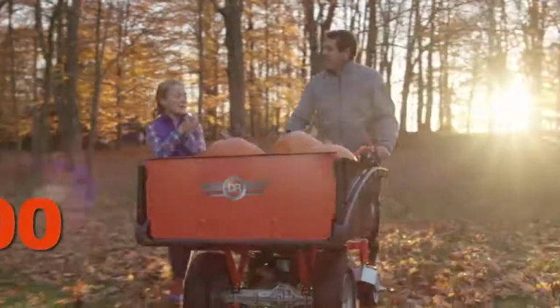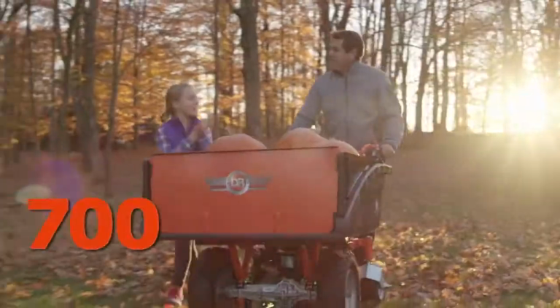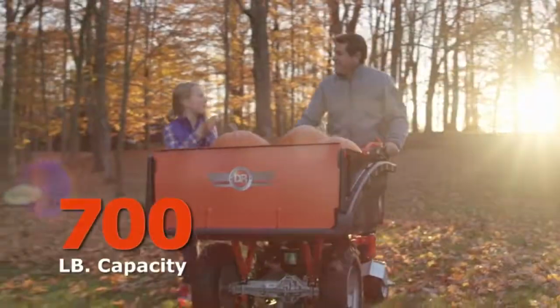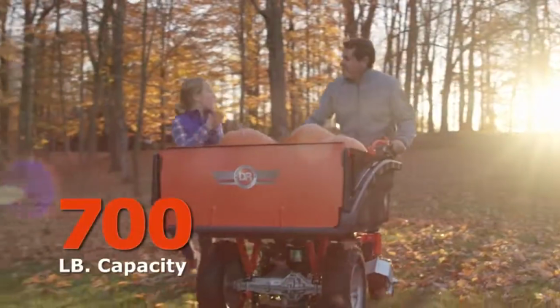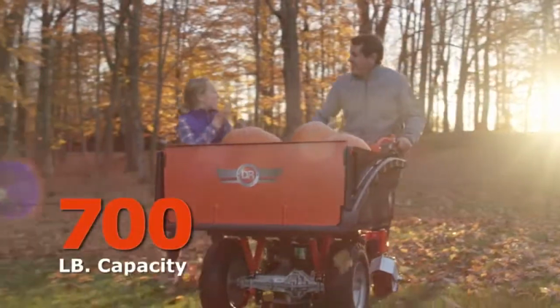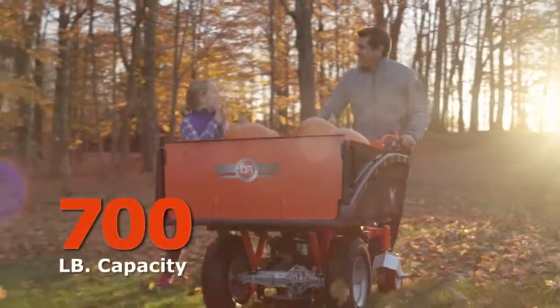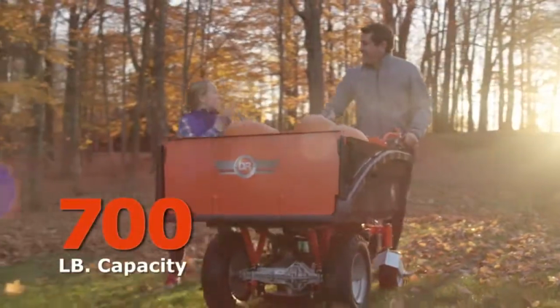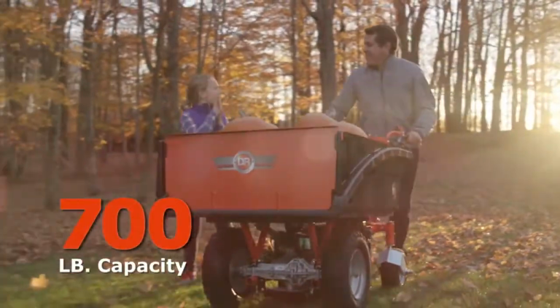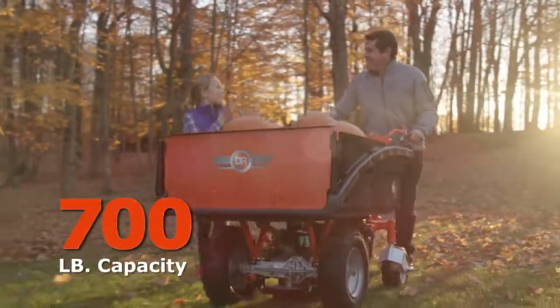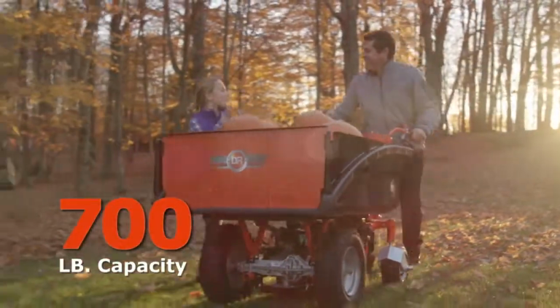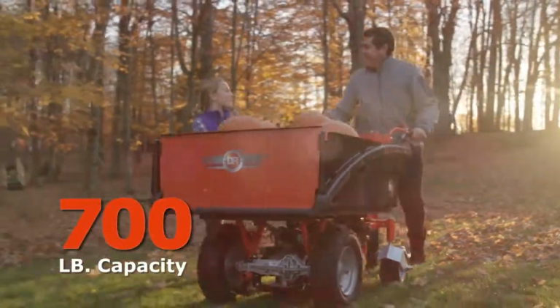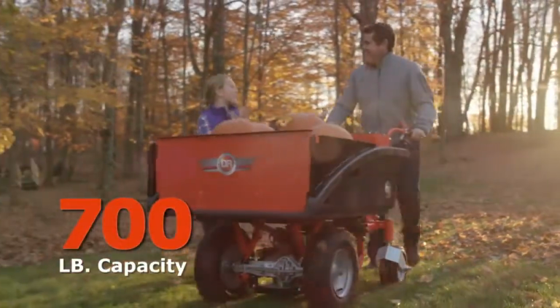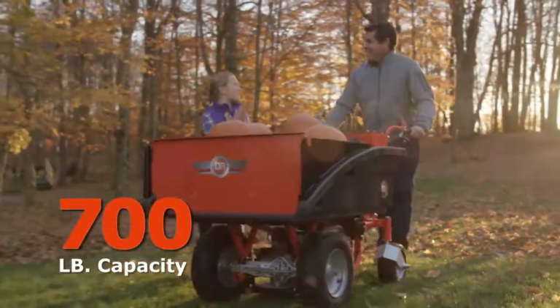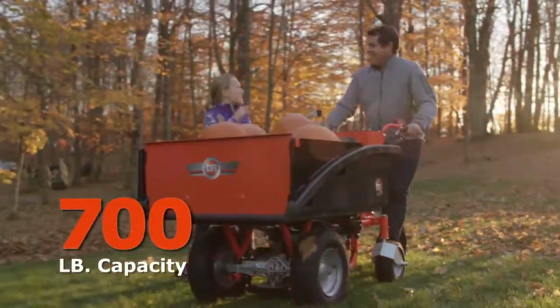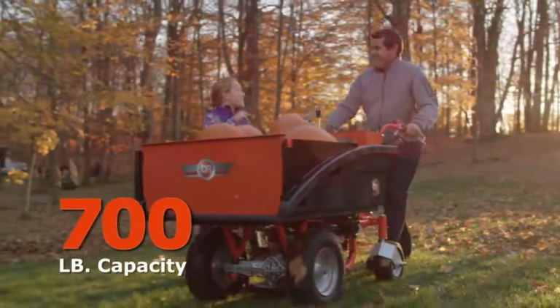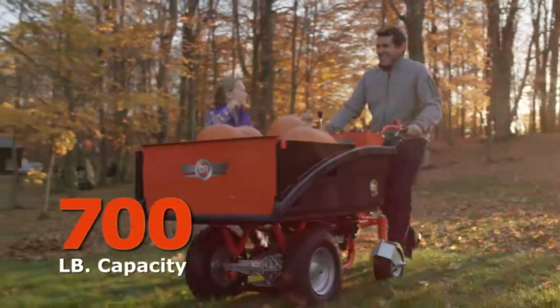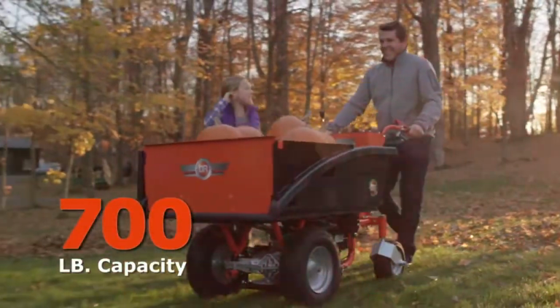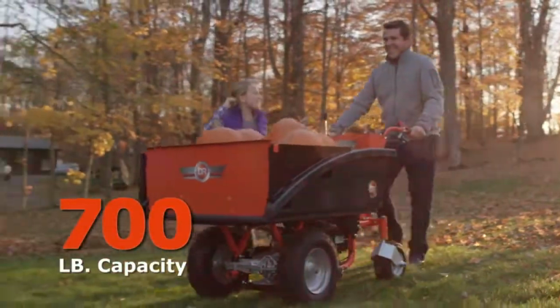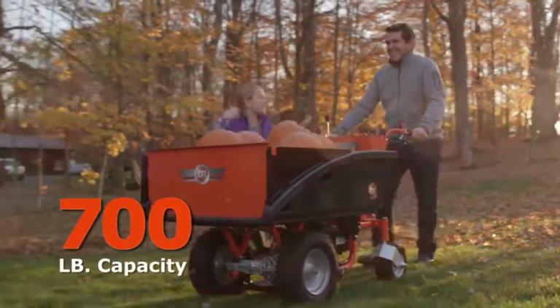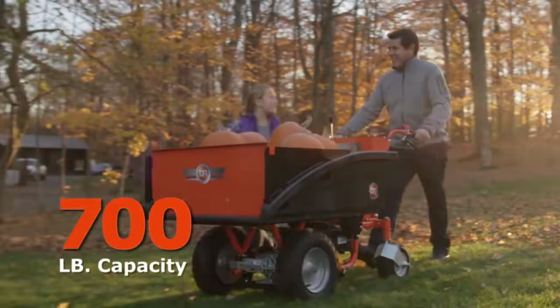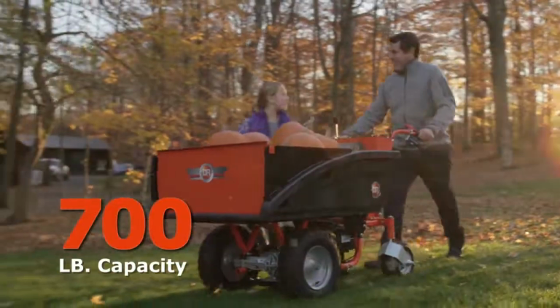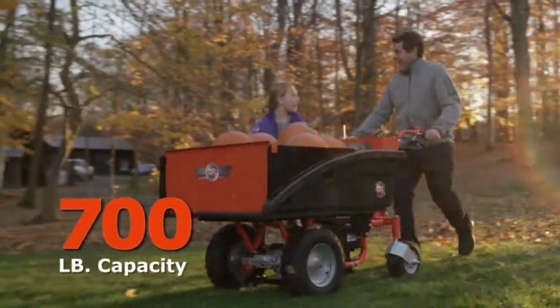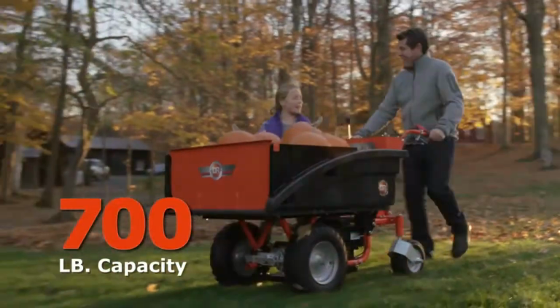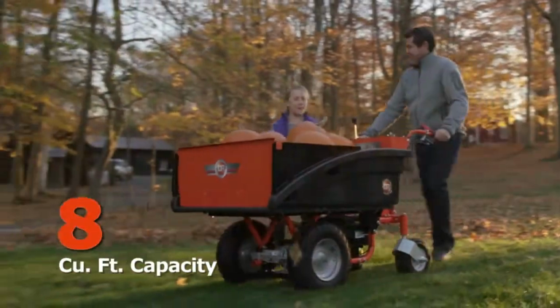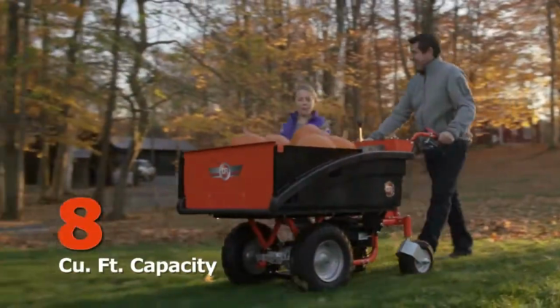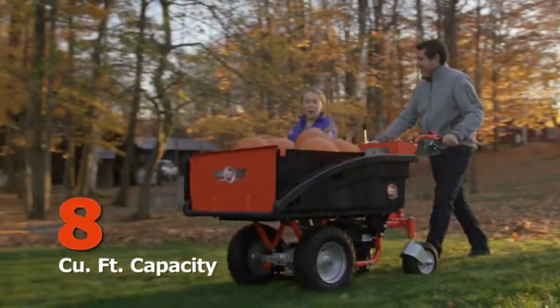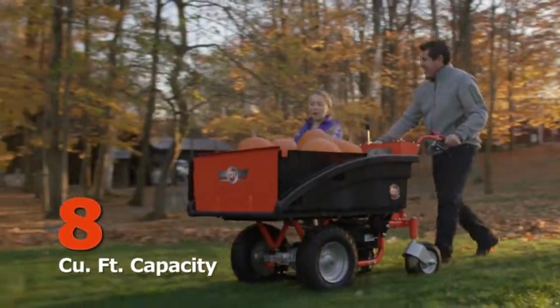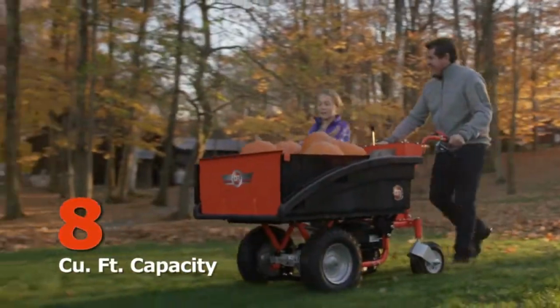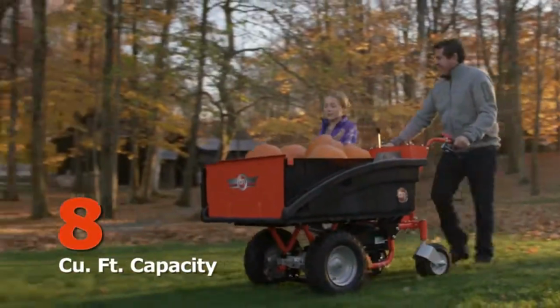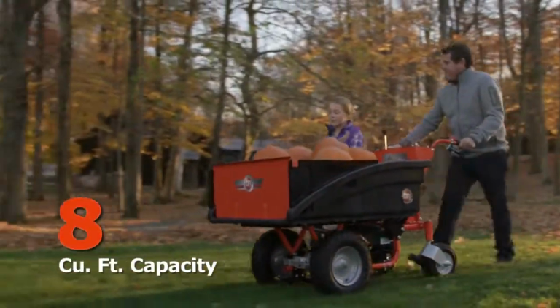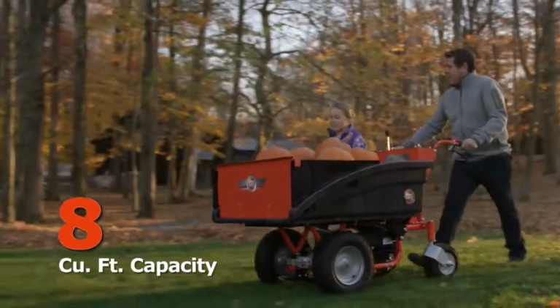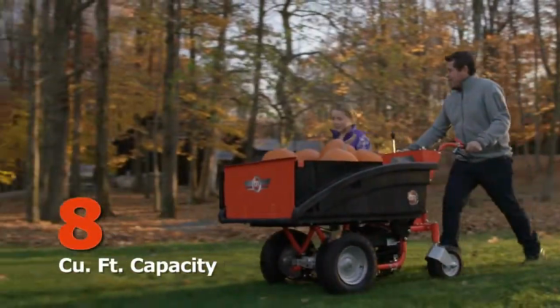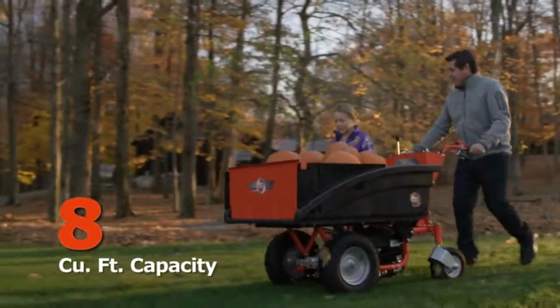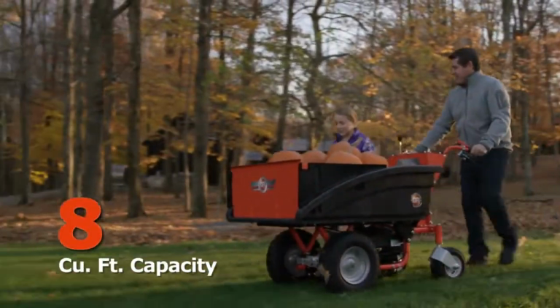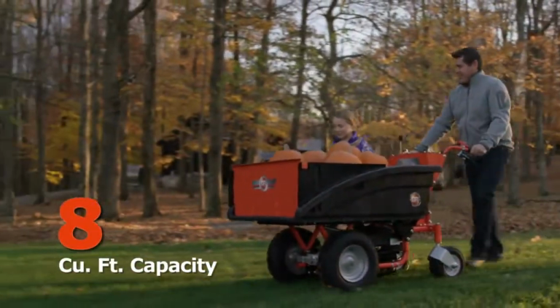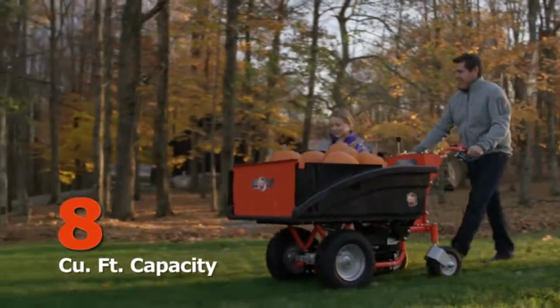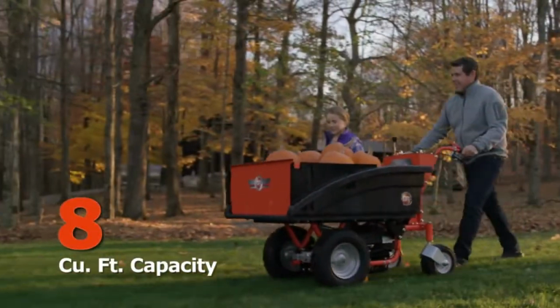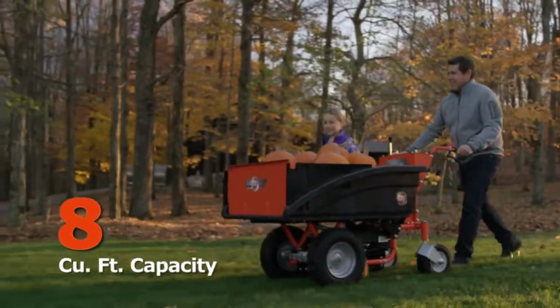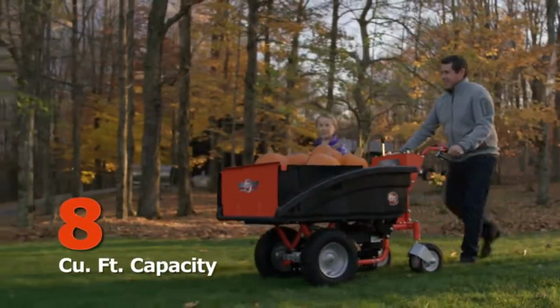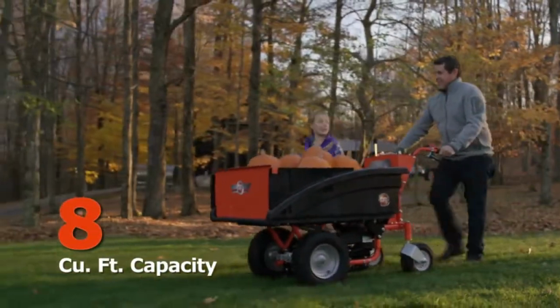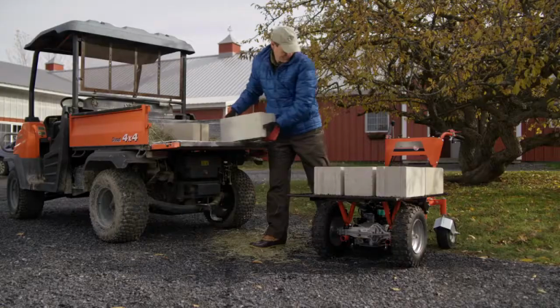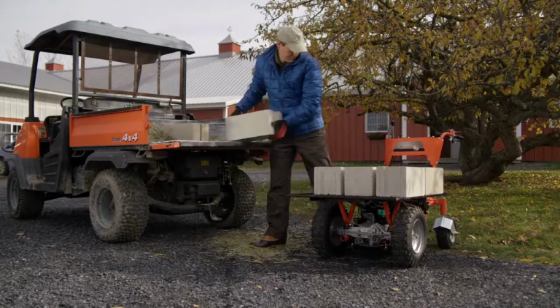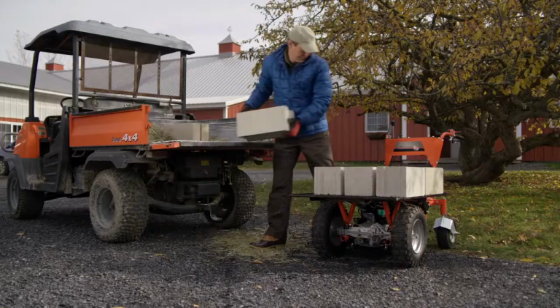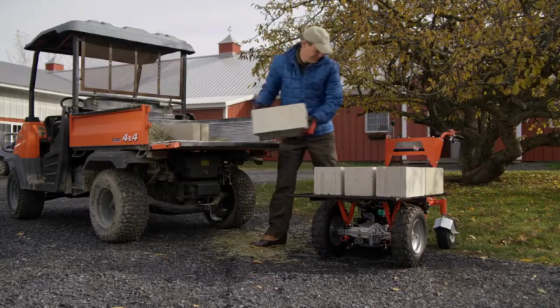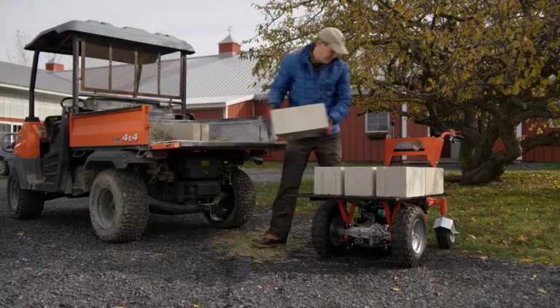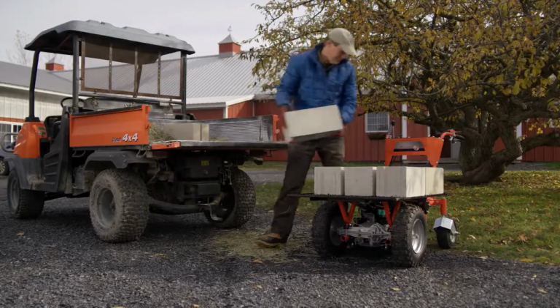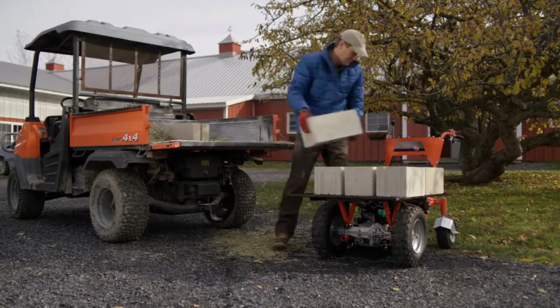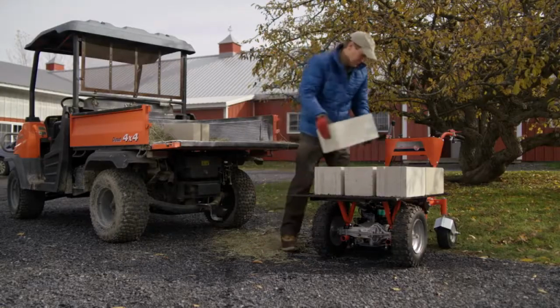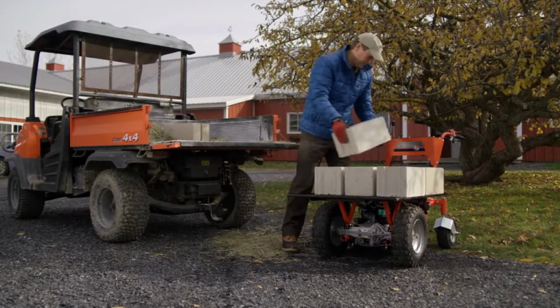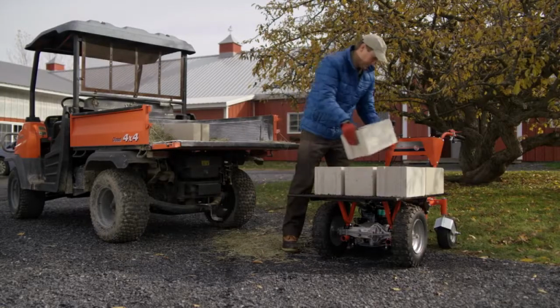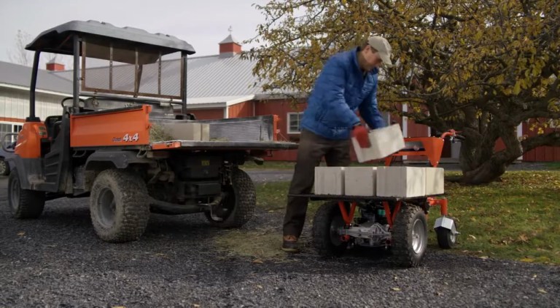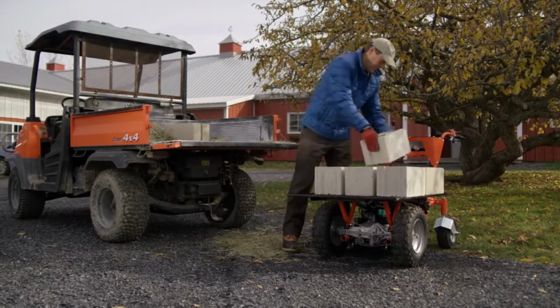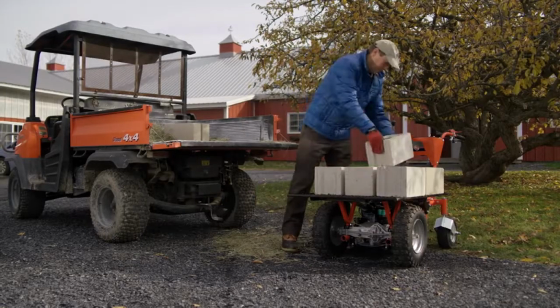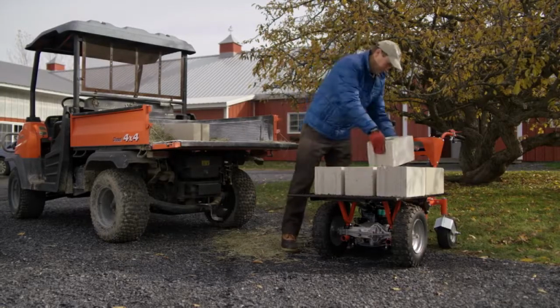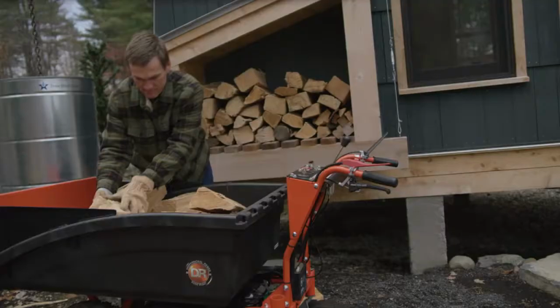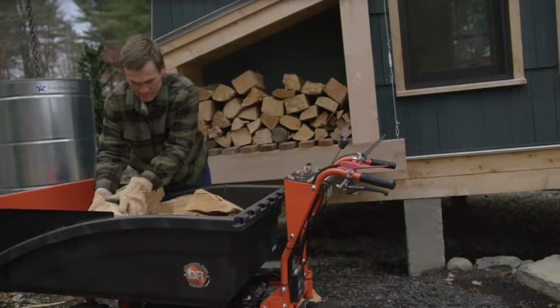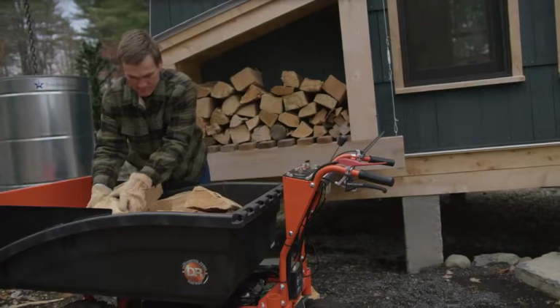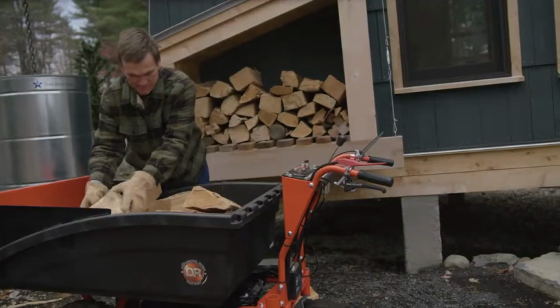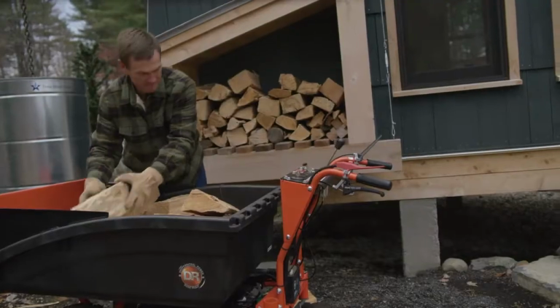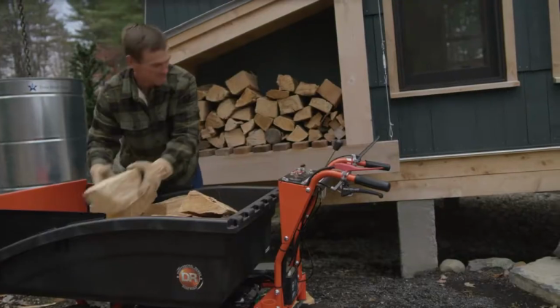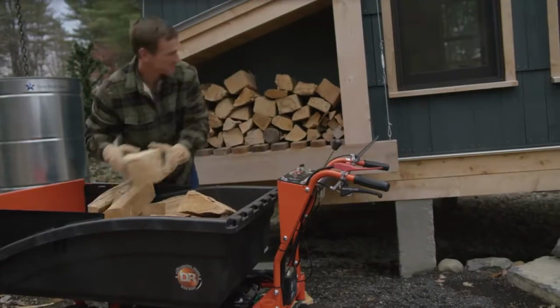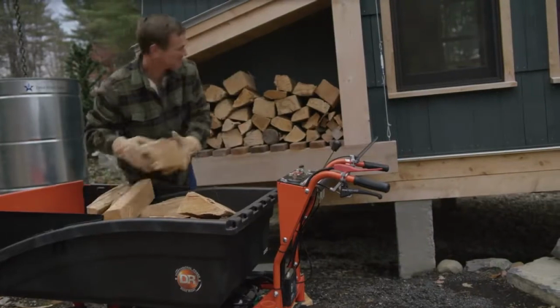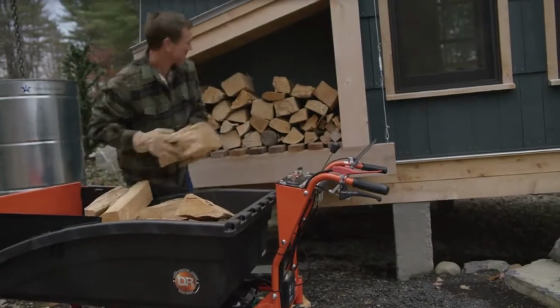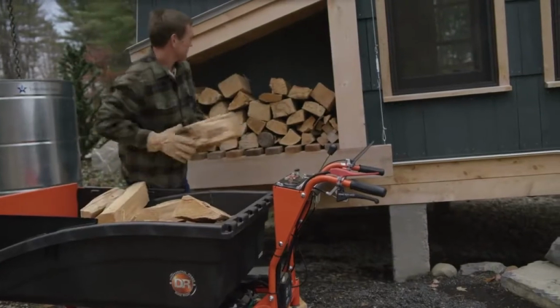The Pro model's 700 pound and 8 cubic foot capacity will let you haul just about anything you can fill it with.